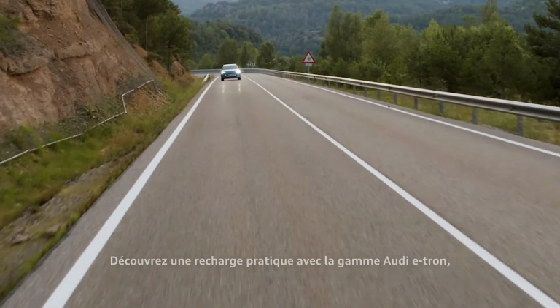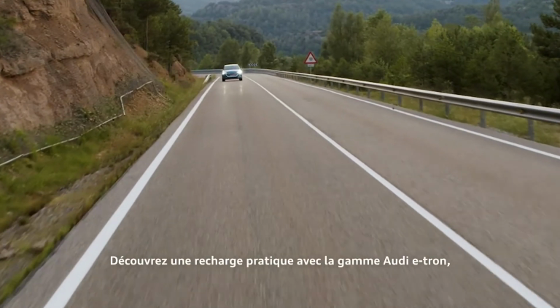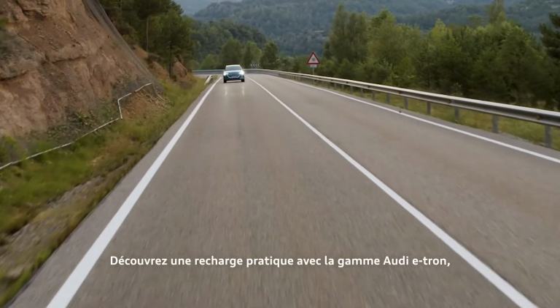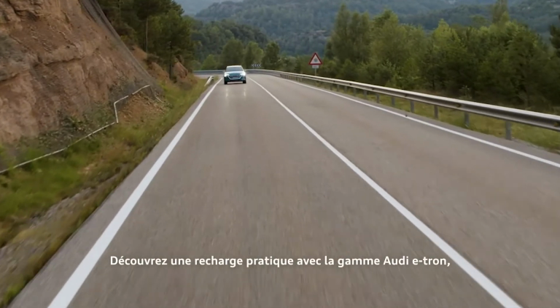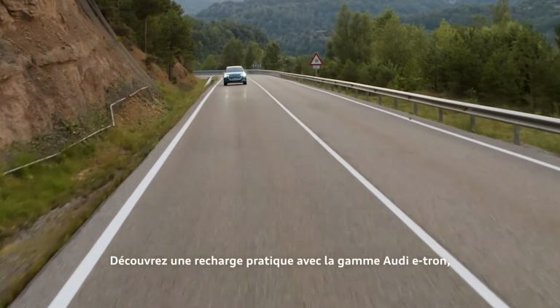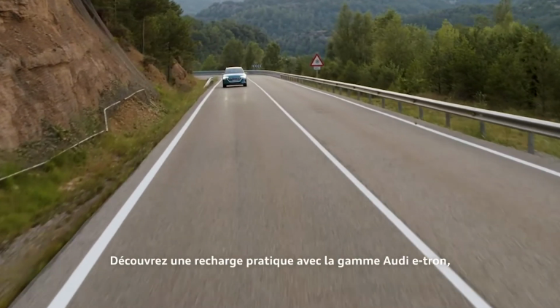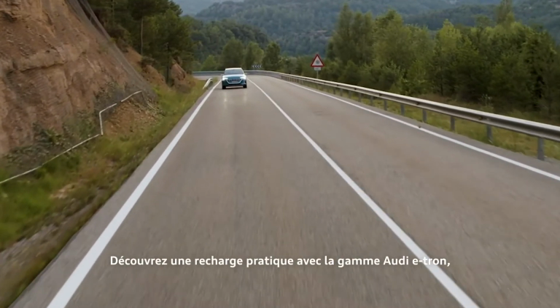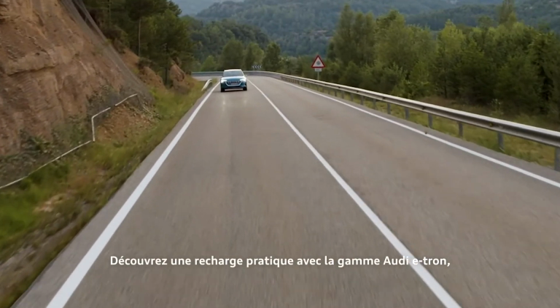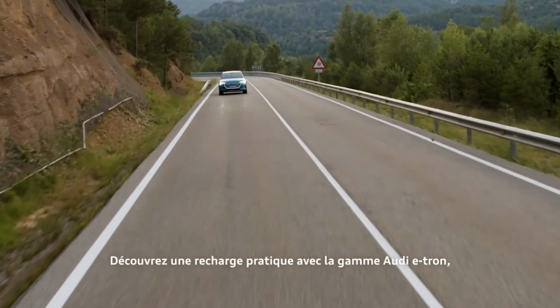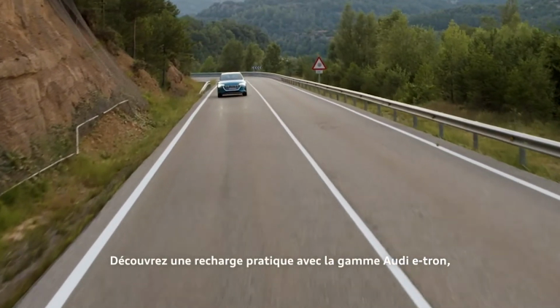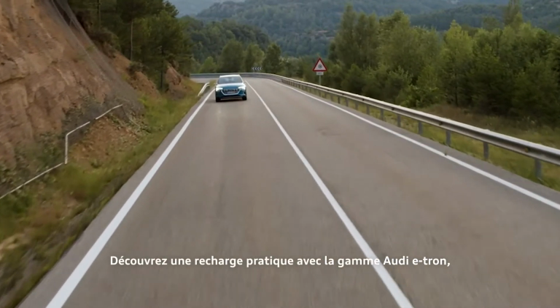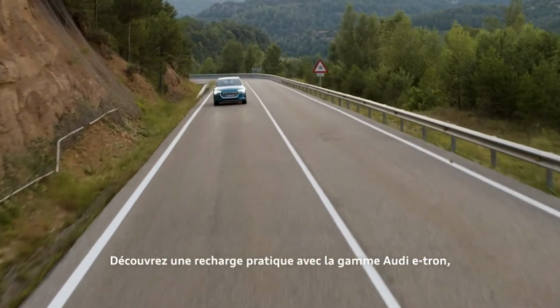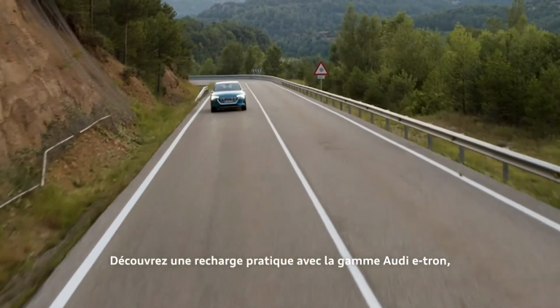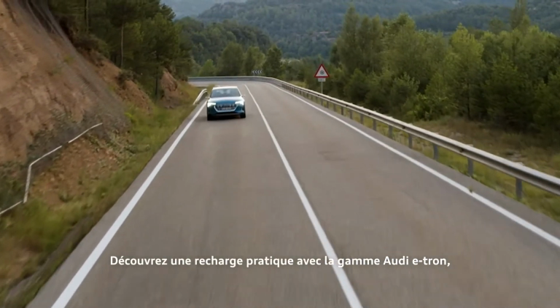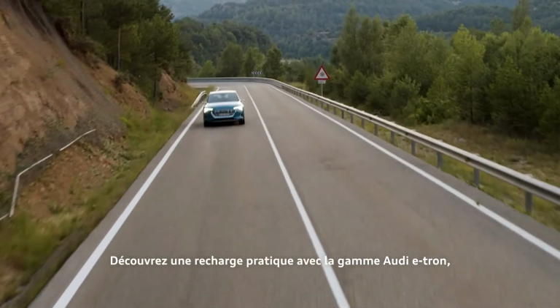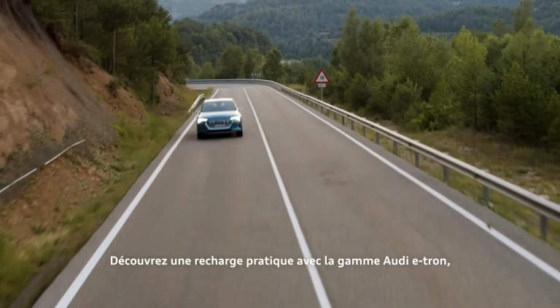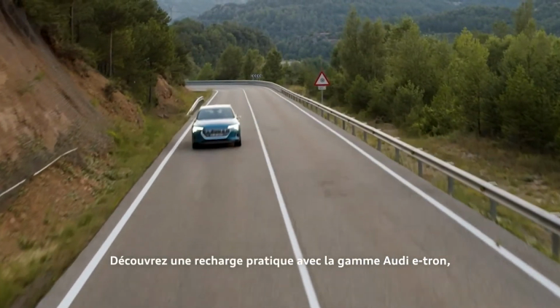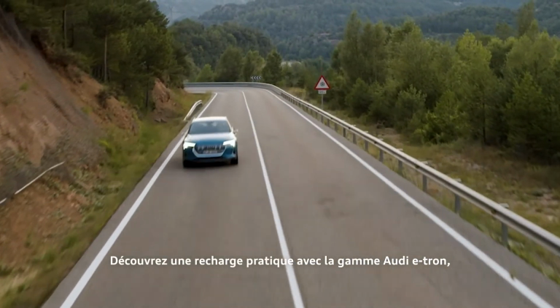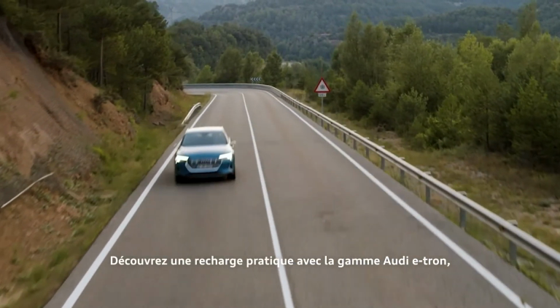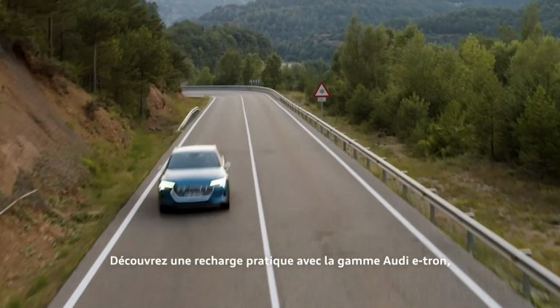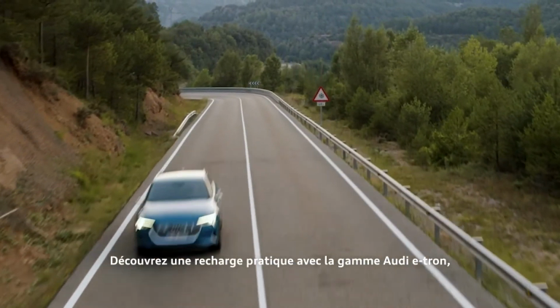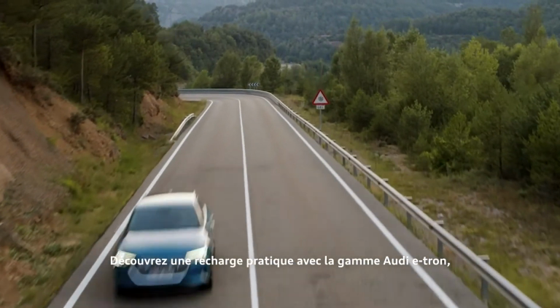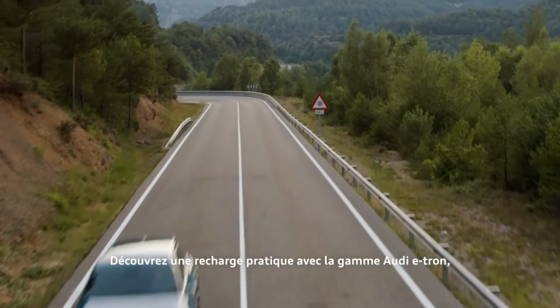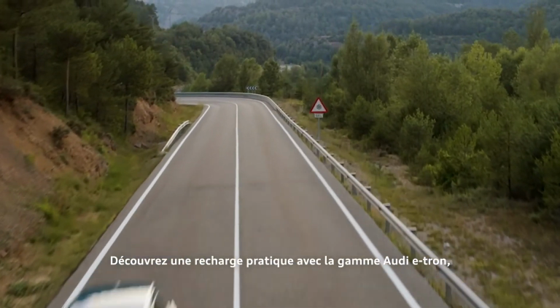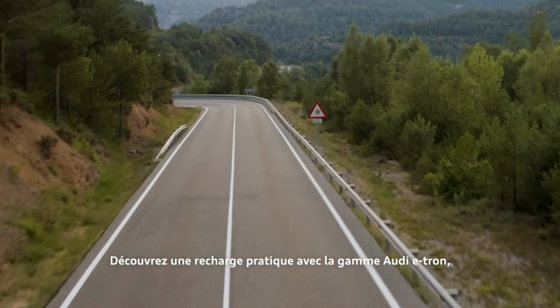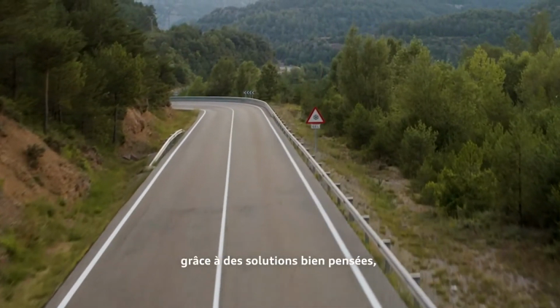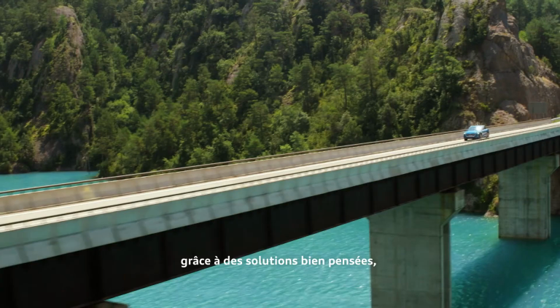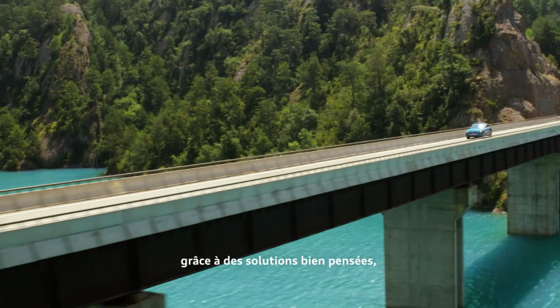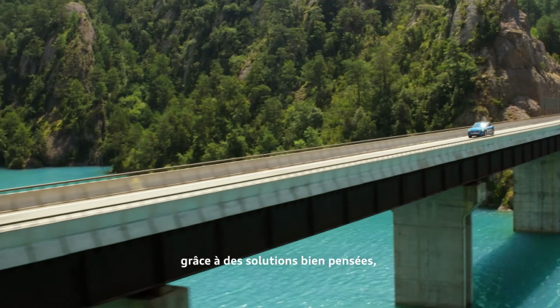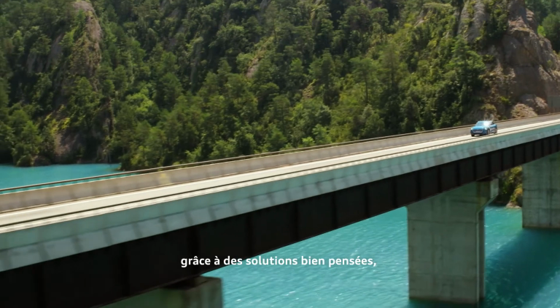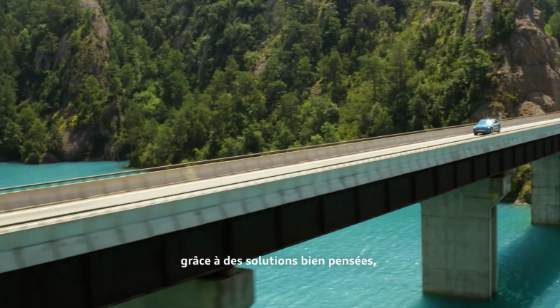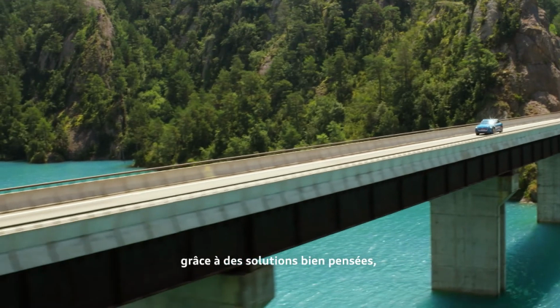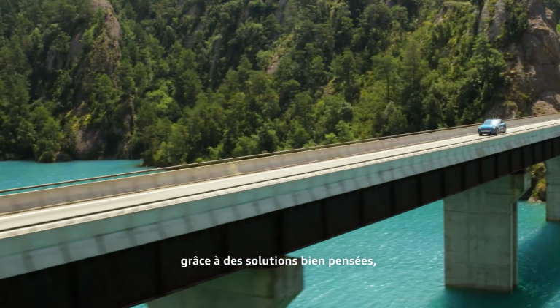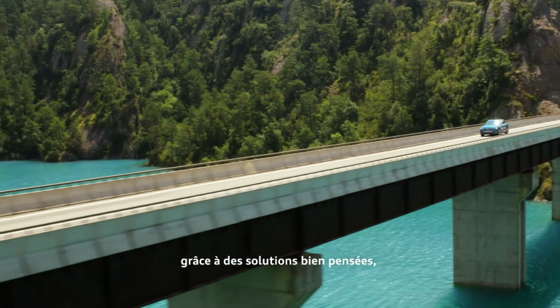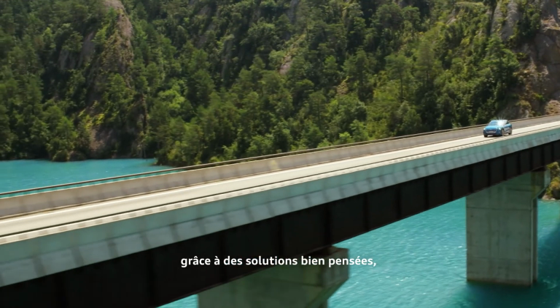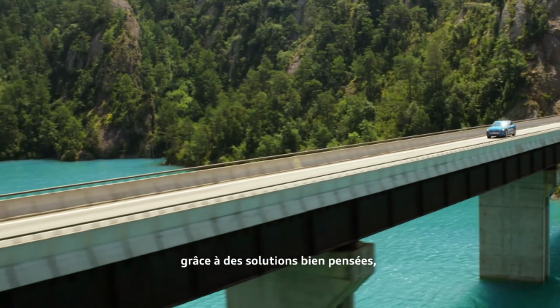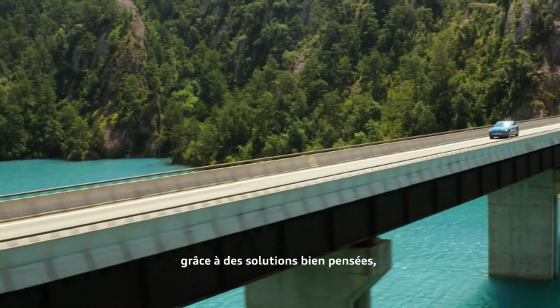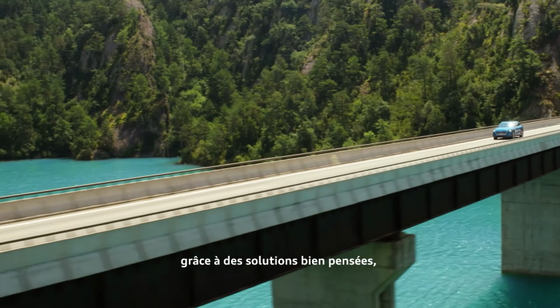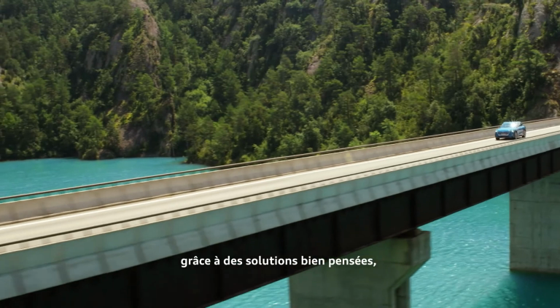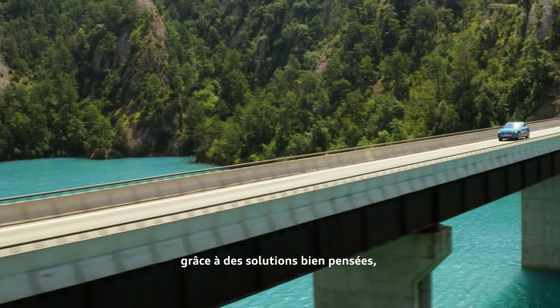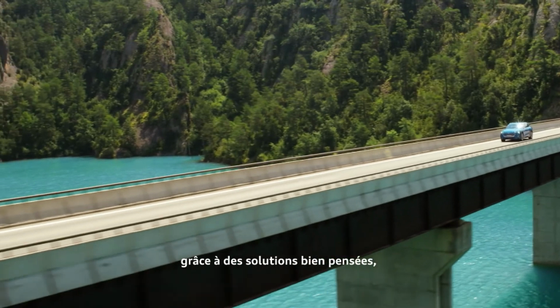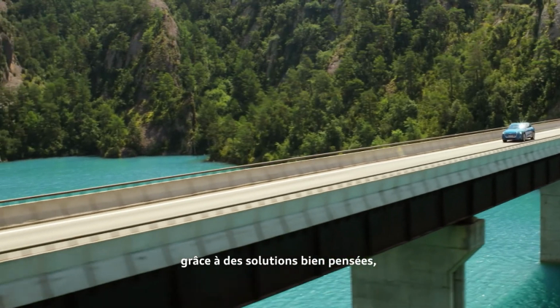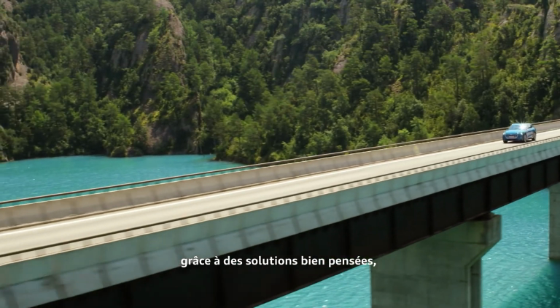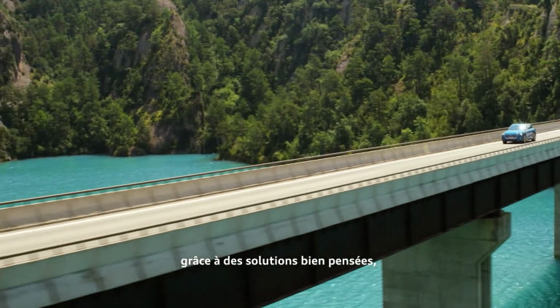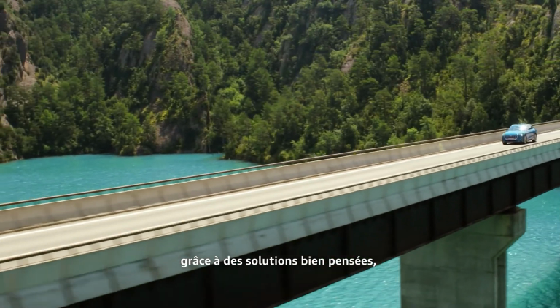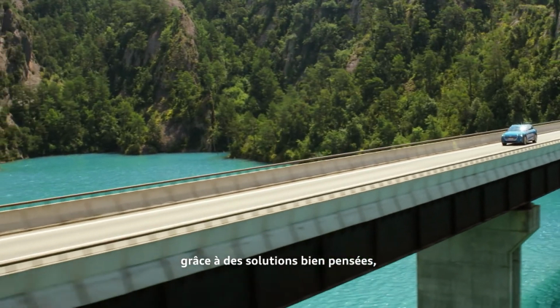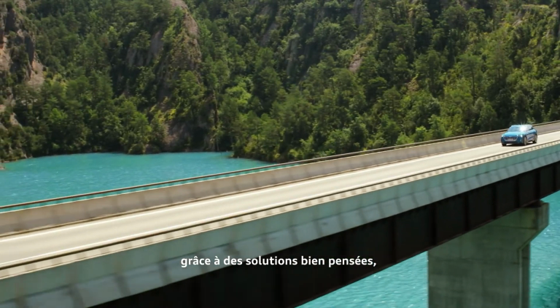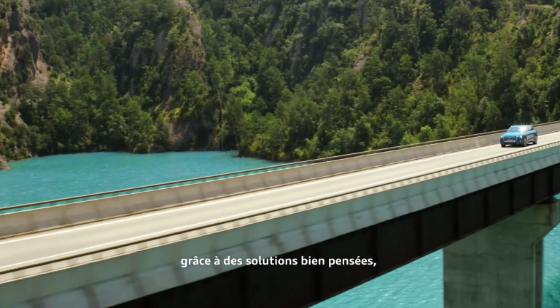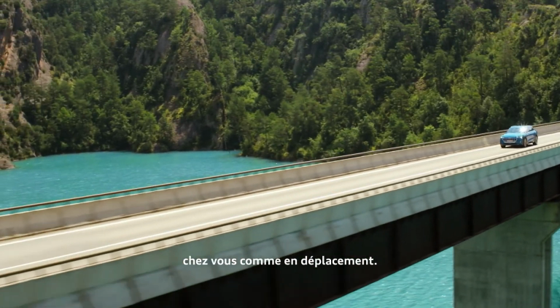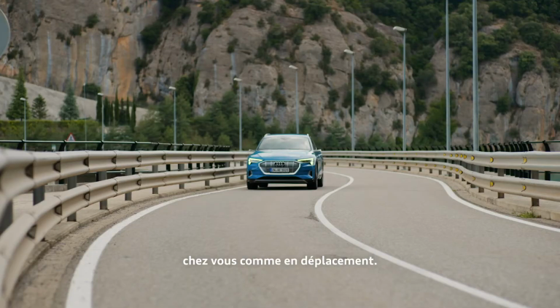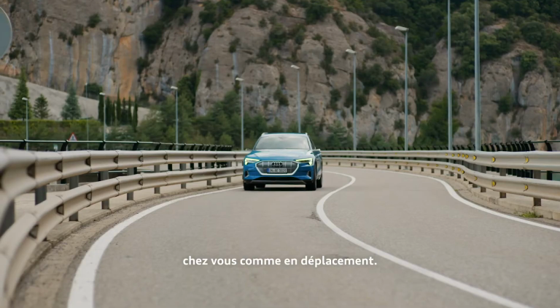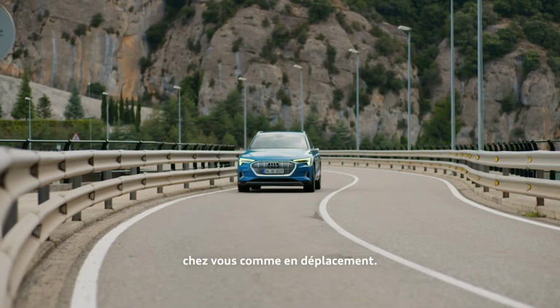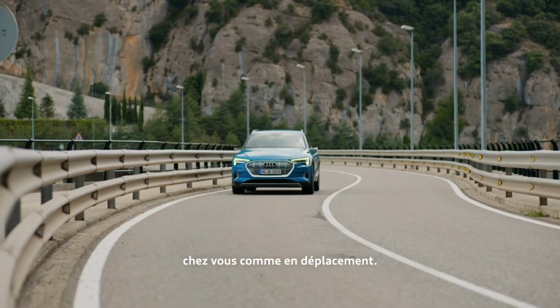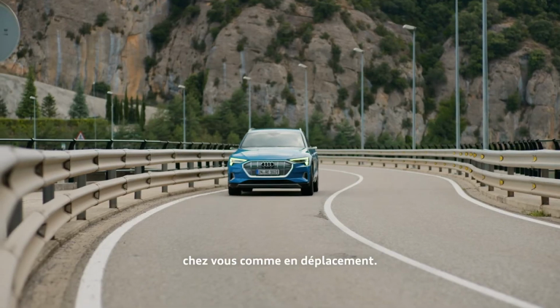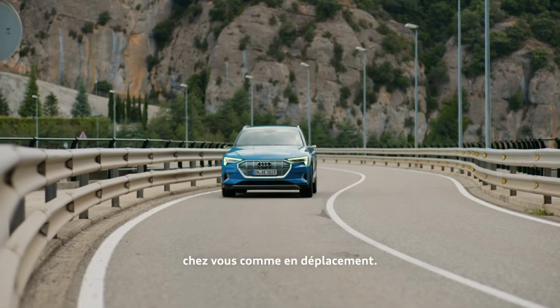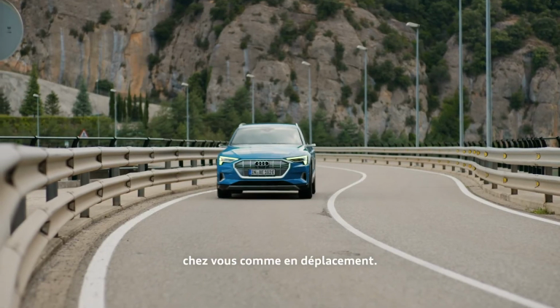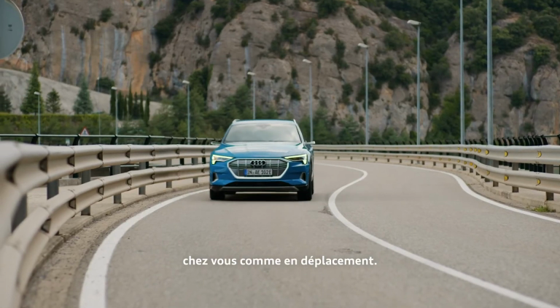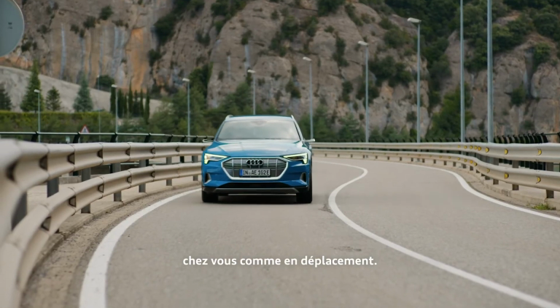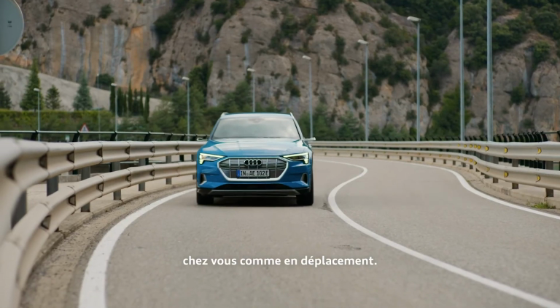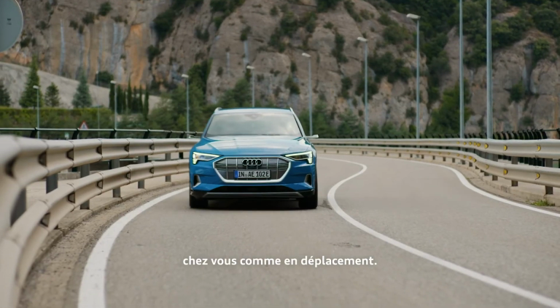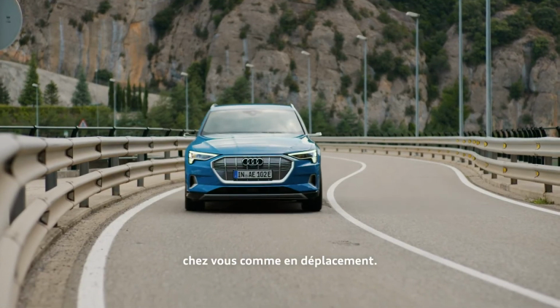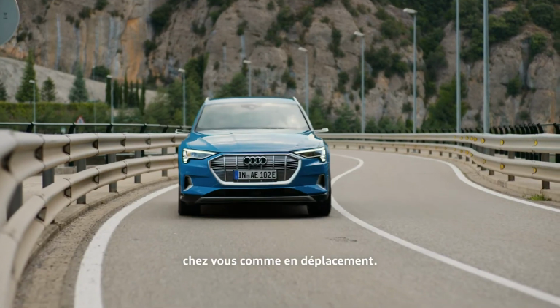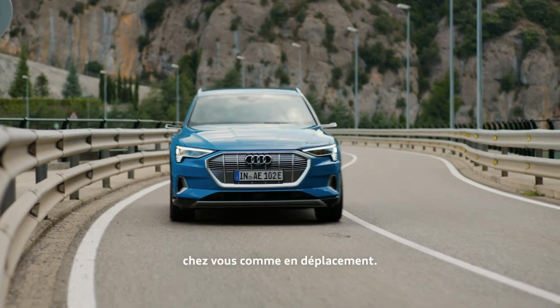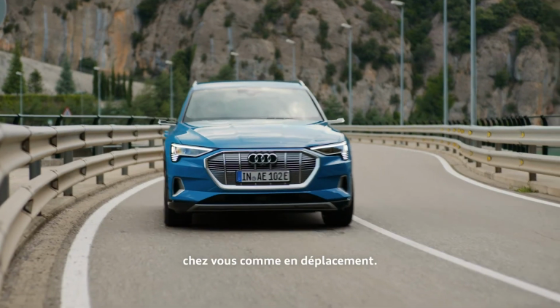Convenient charging with the Audi e-tron, thanks to well thought out charging solutions for home and on the go.